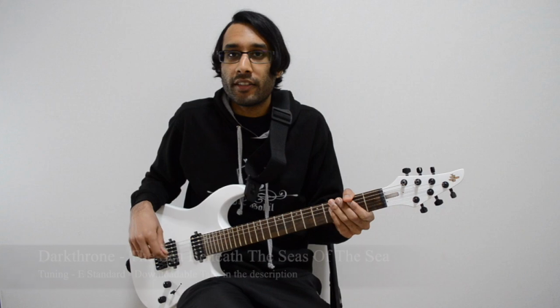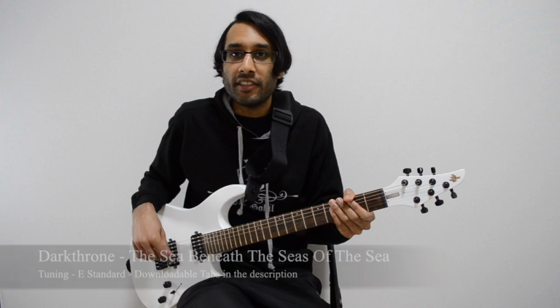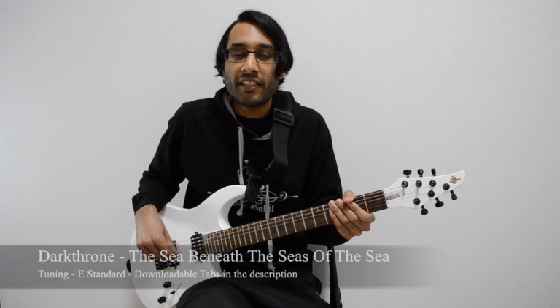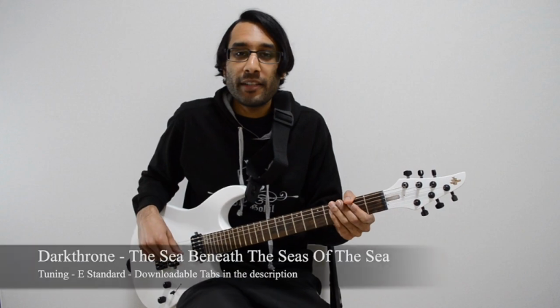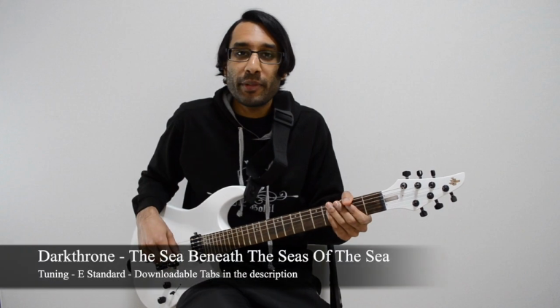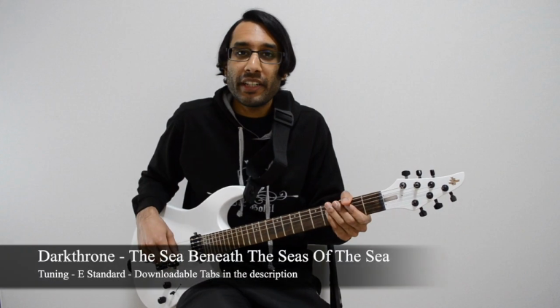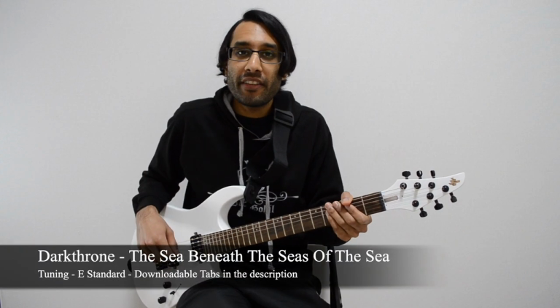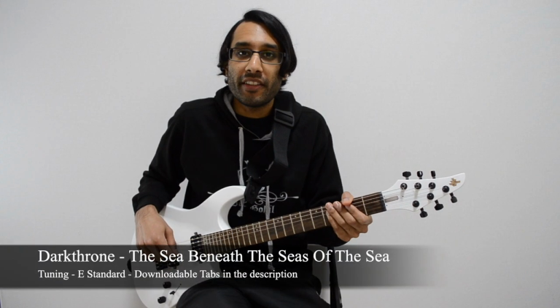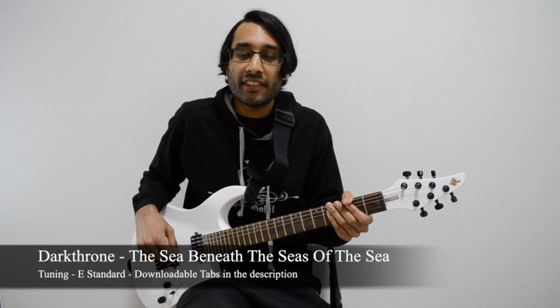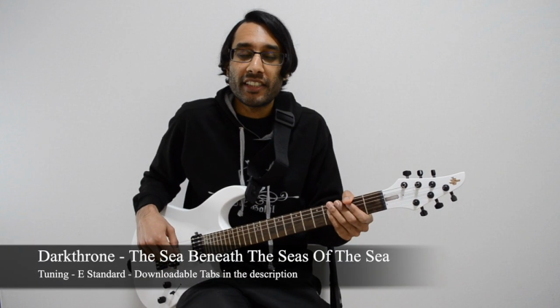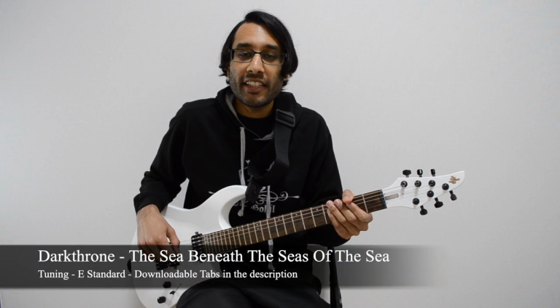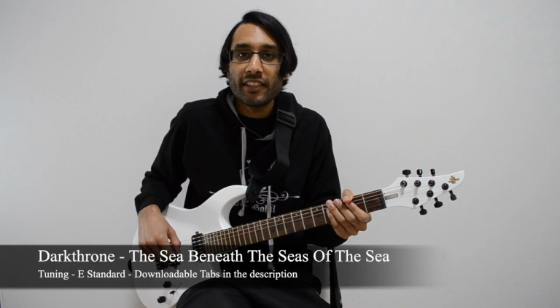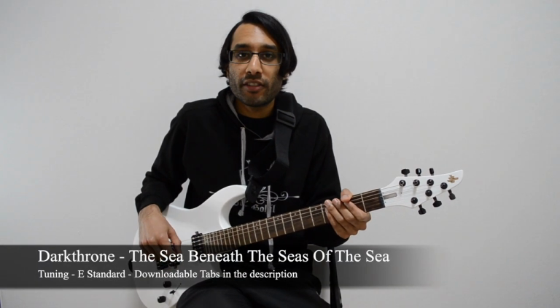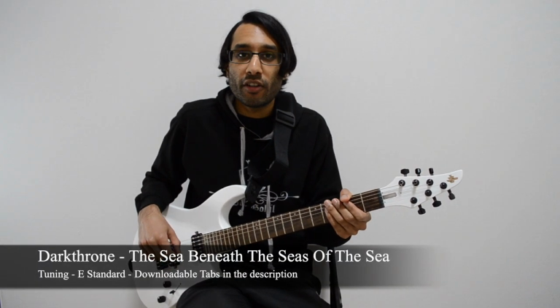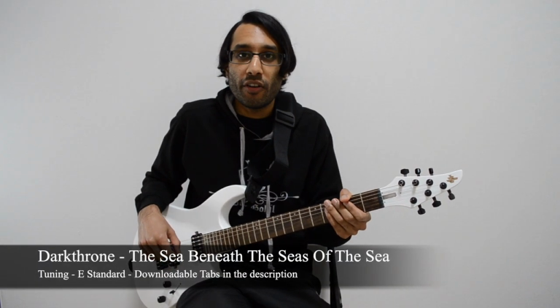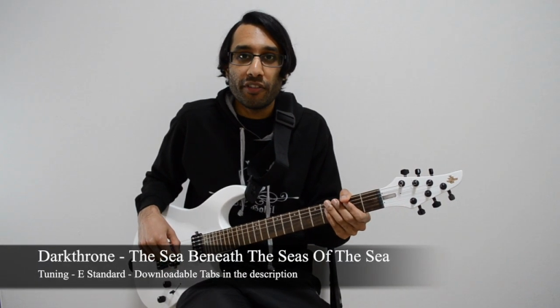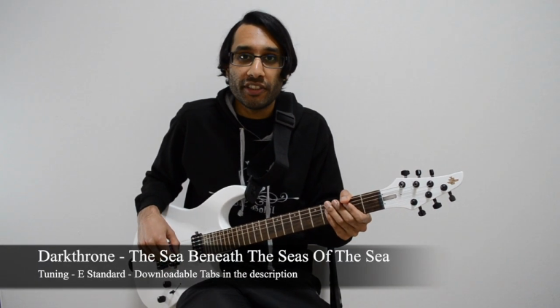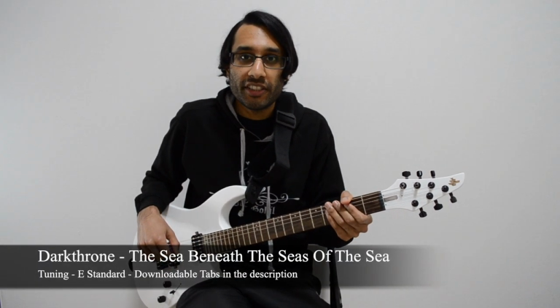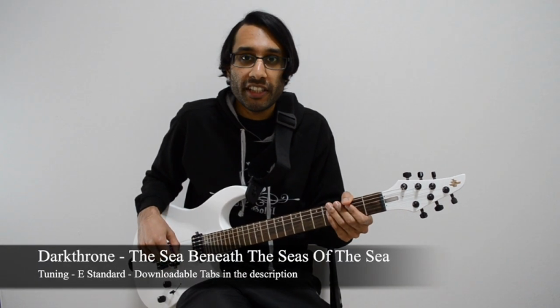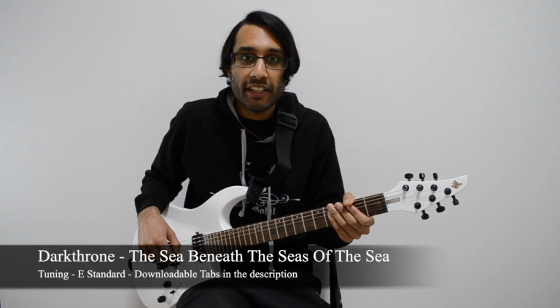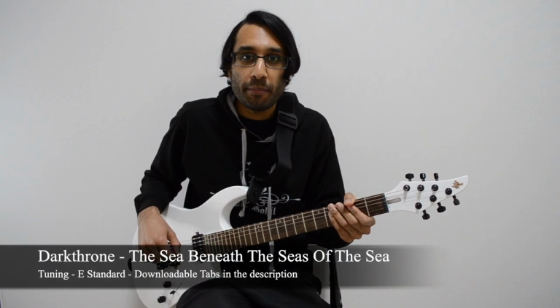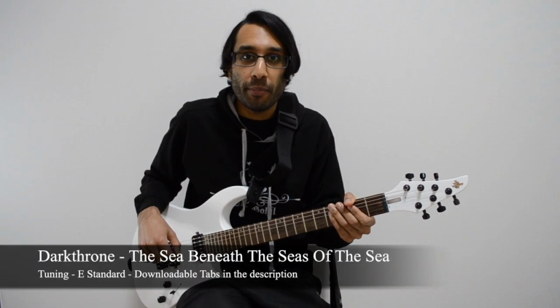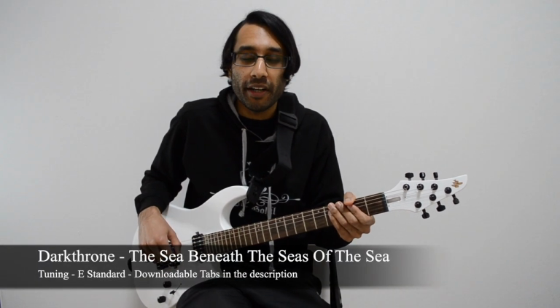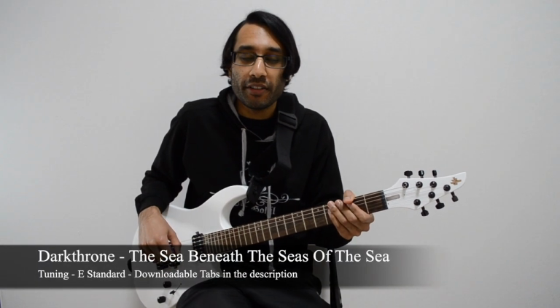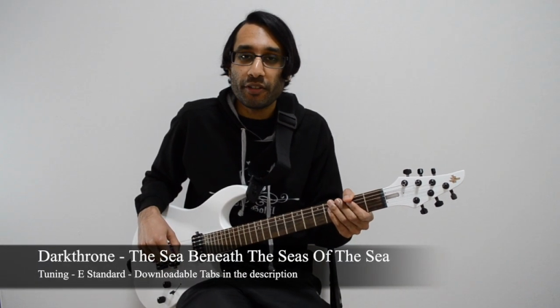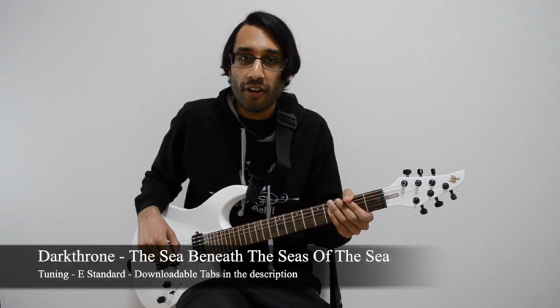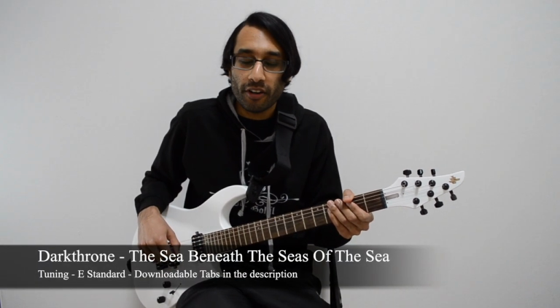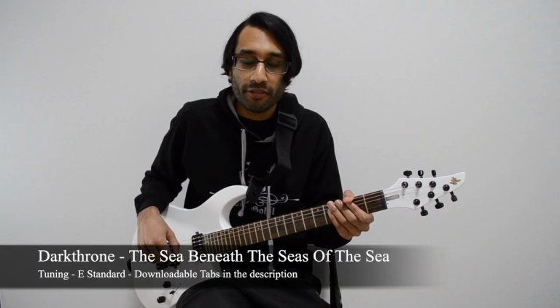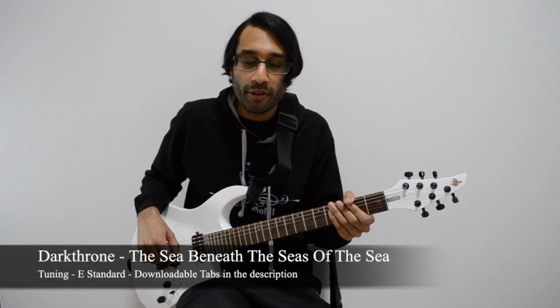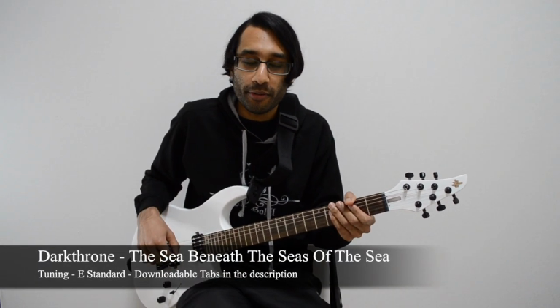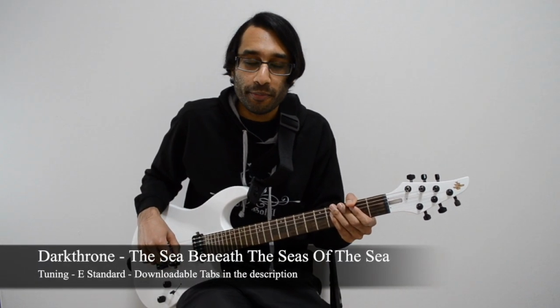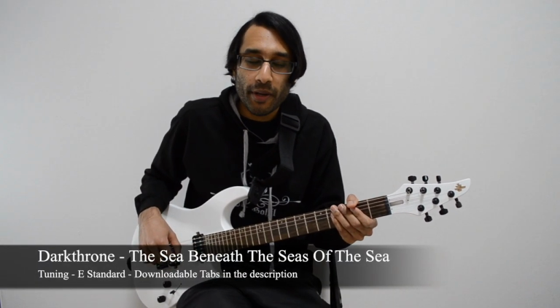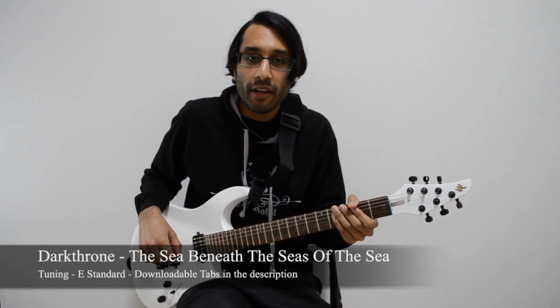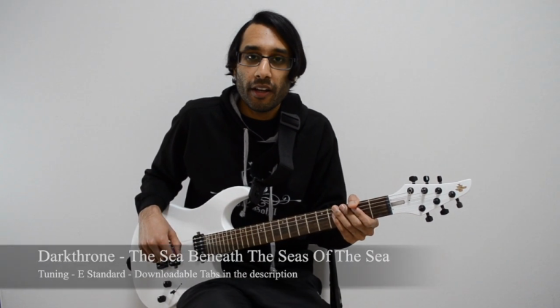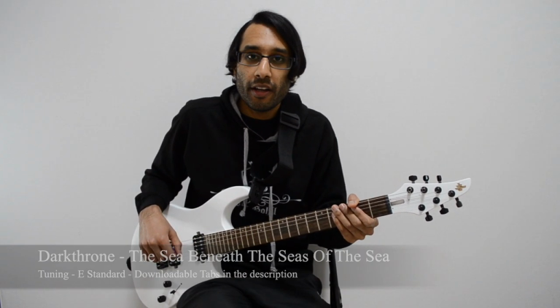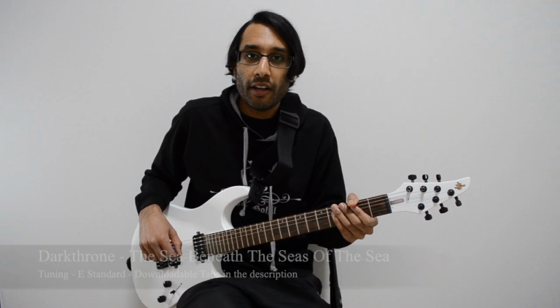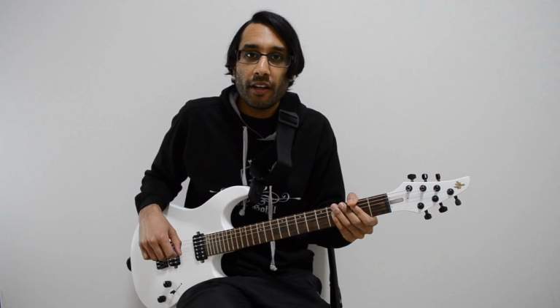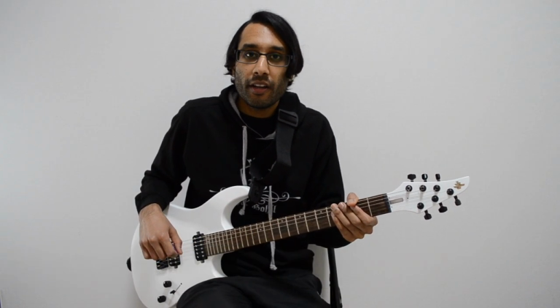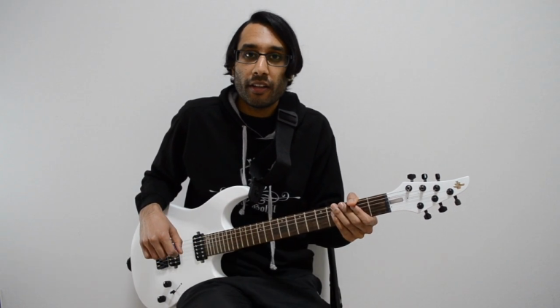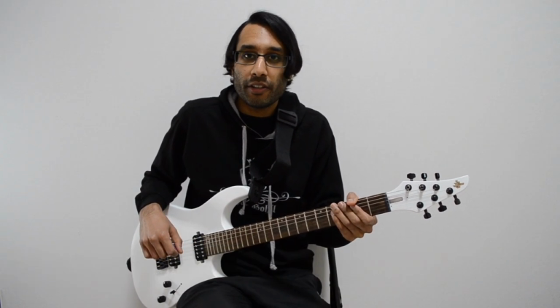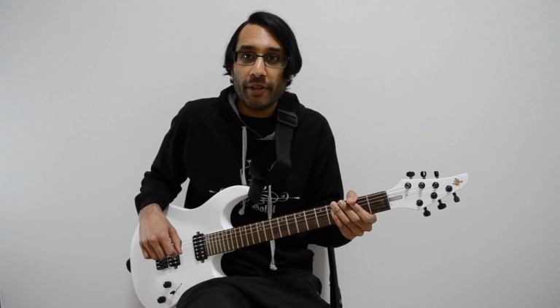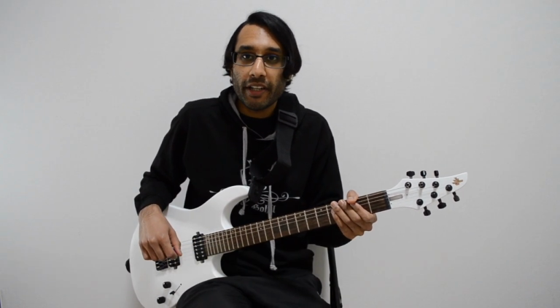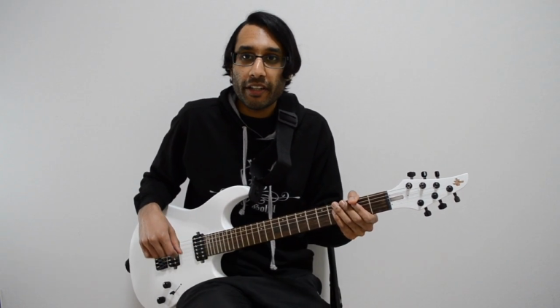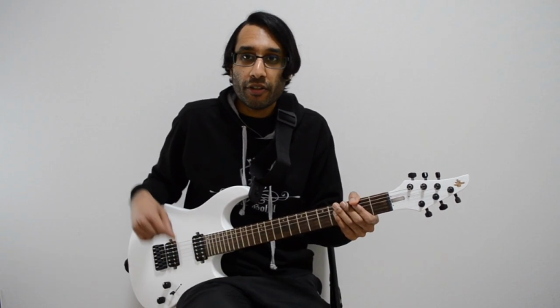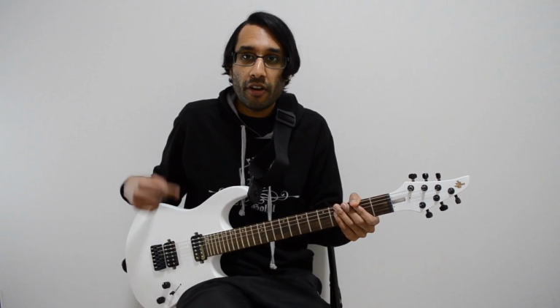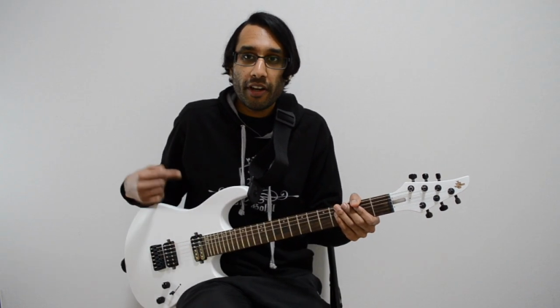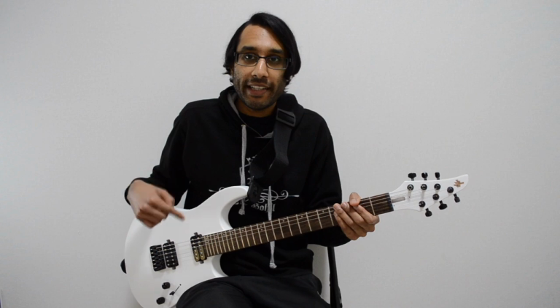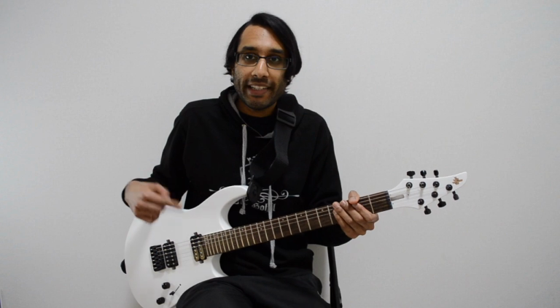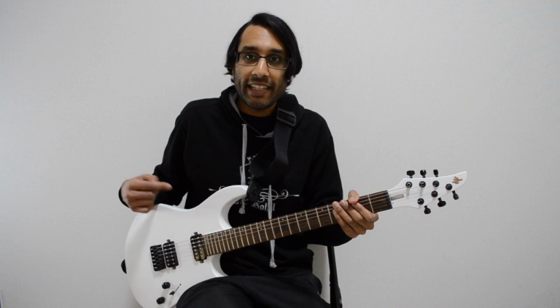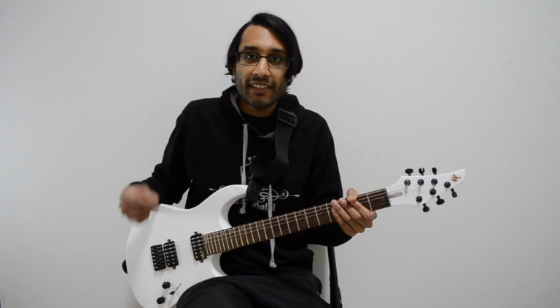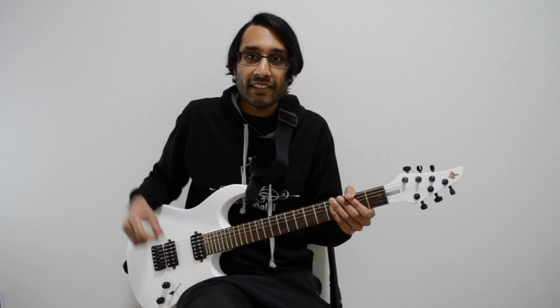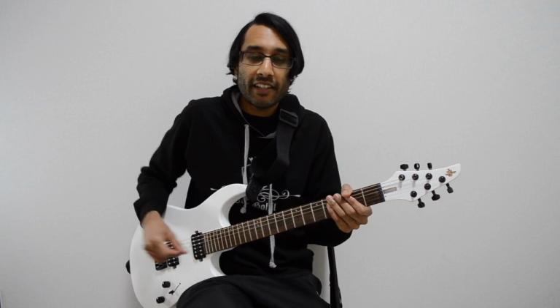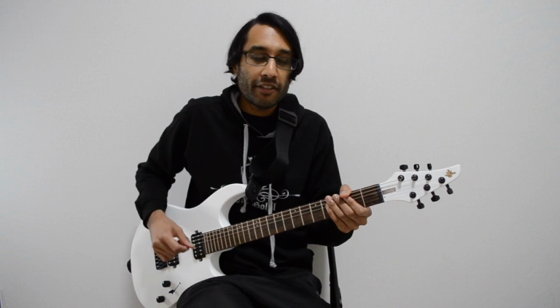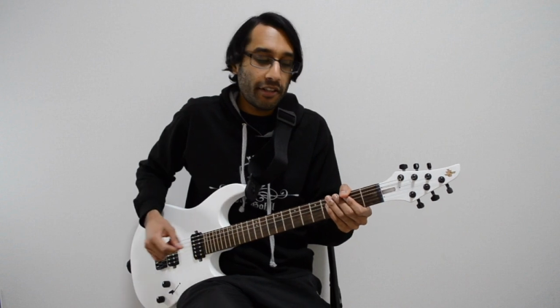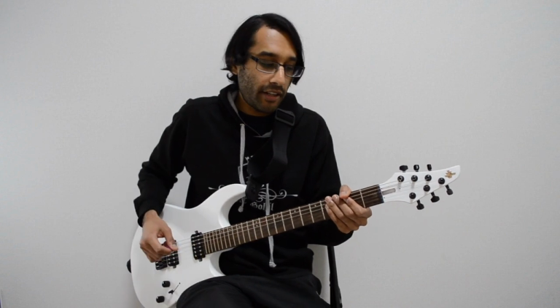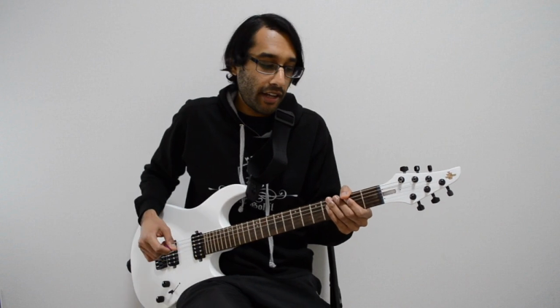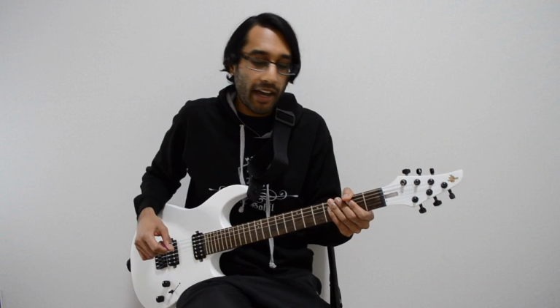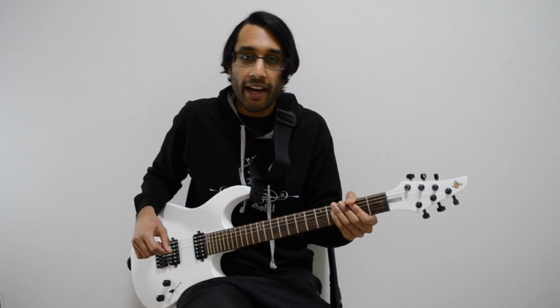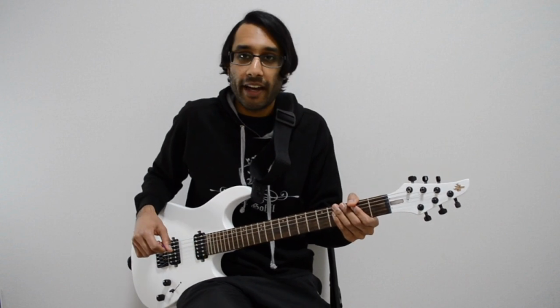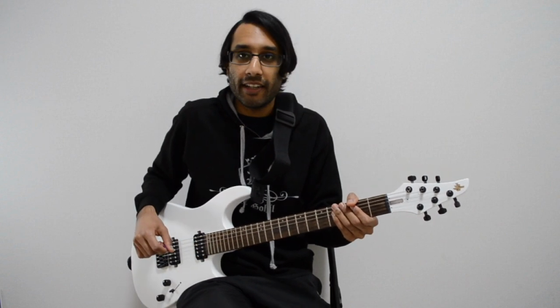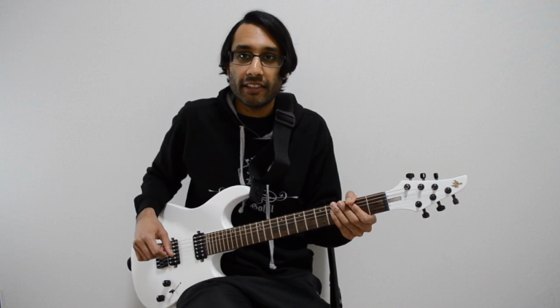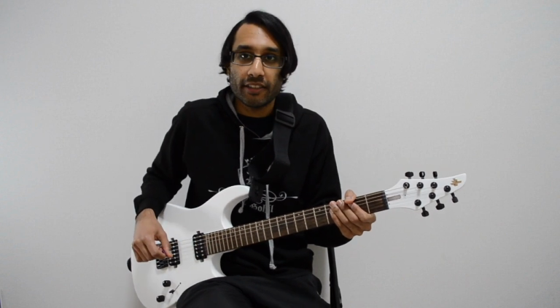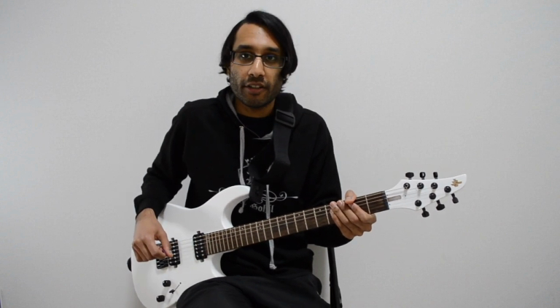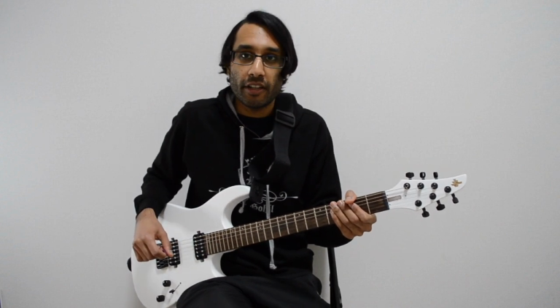The C Beneath the C's by Darkthrone. You need a guitar in E standard and let's get started.